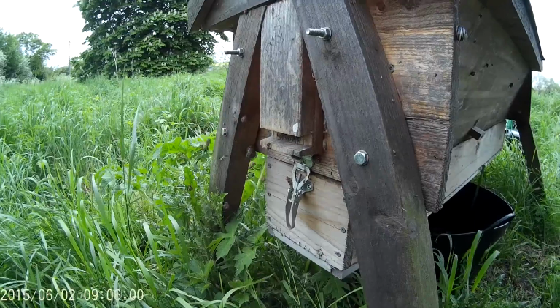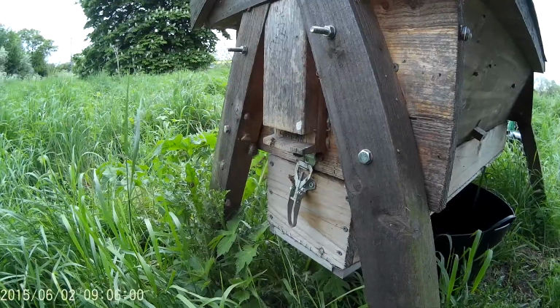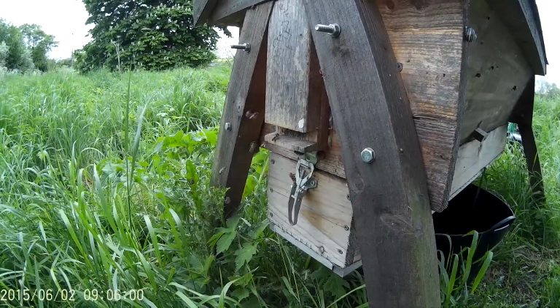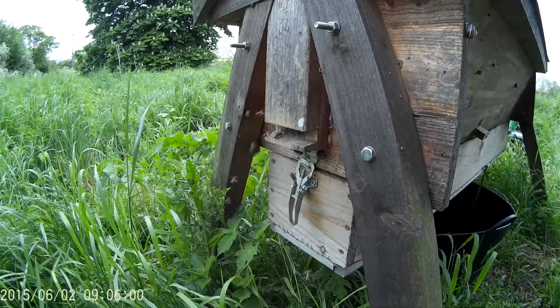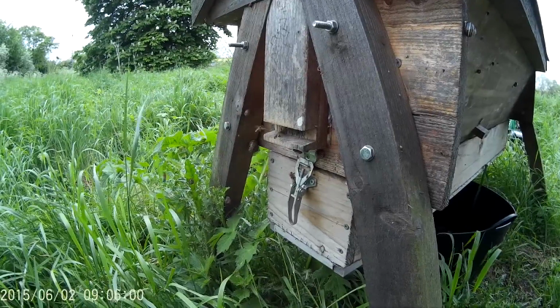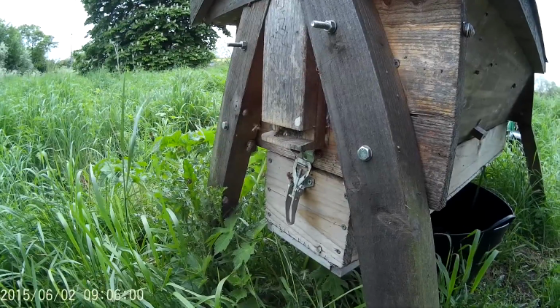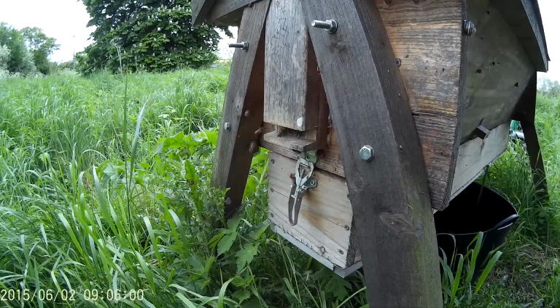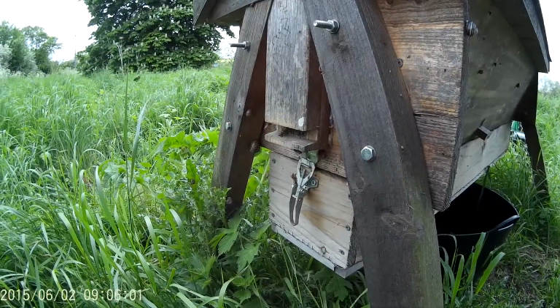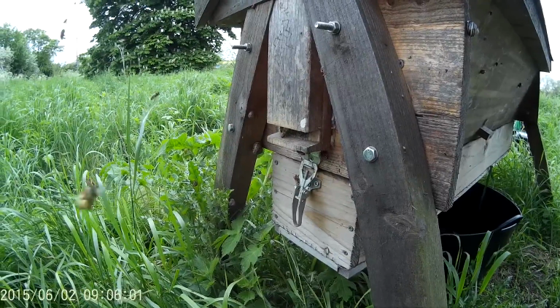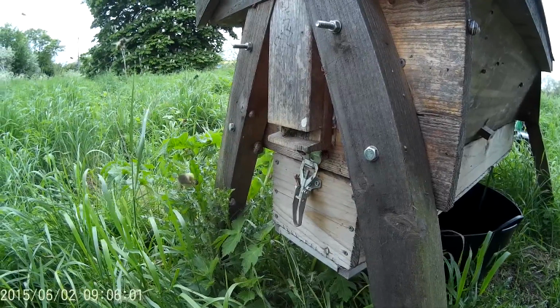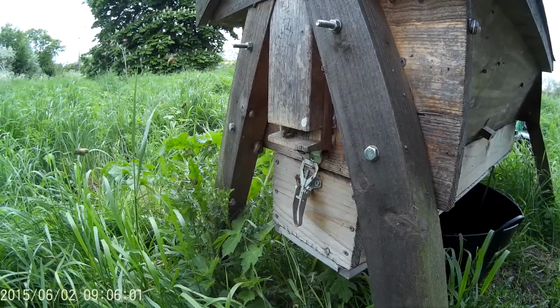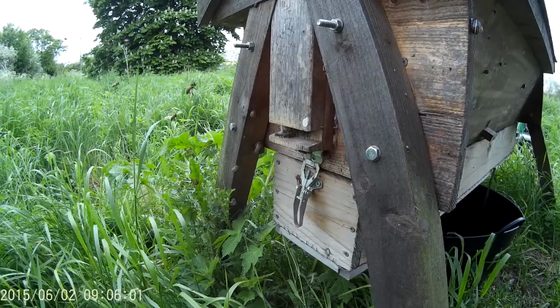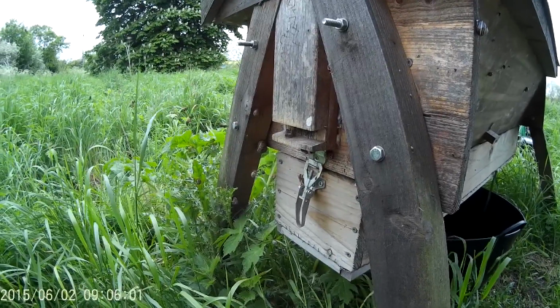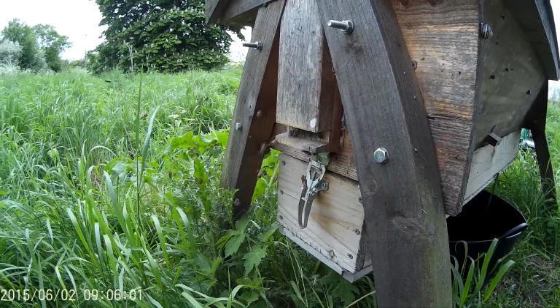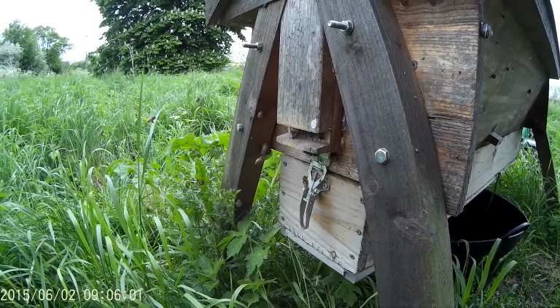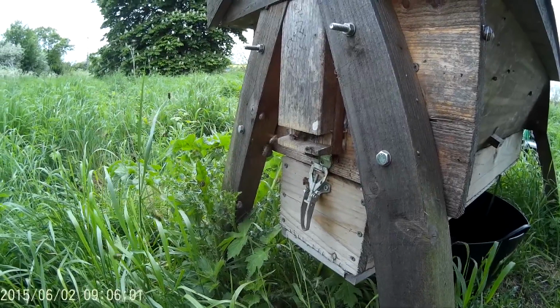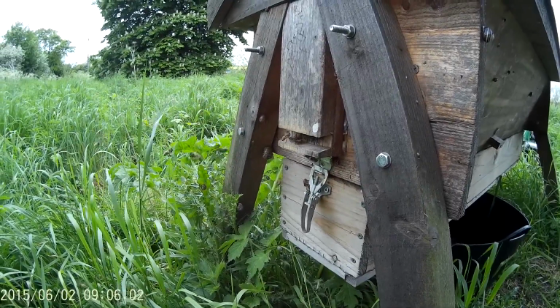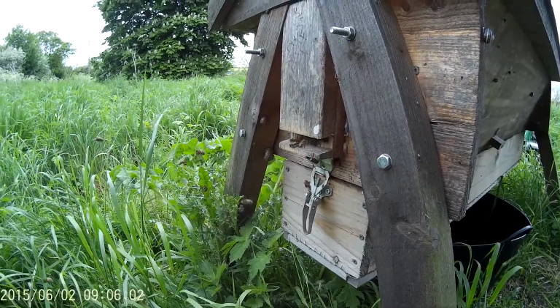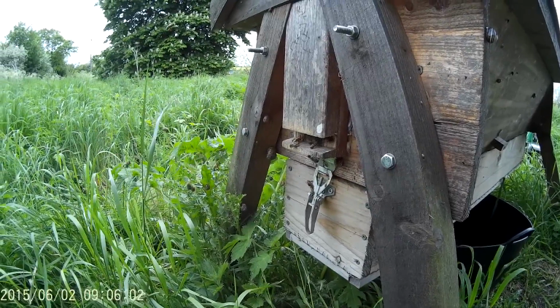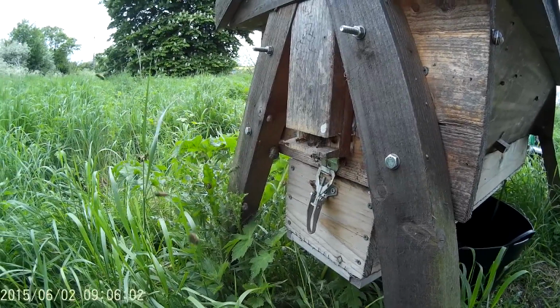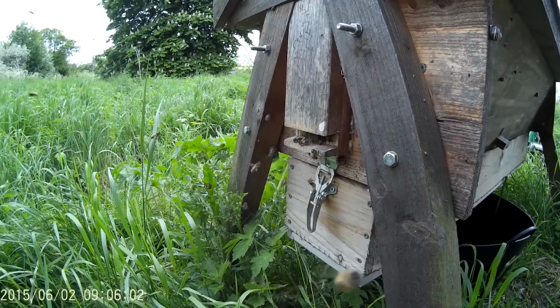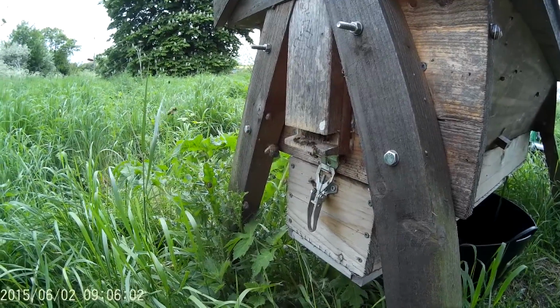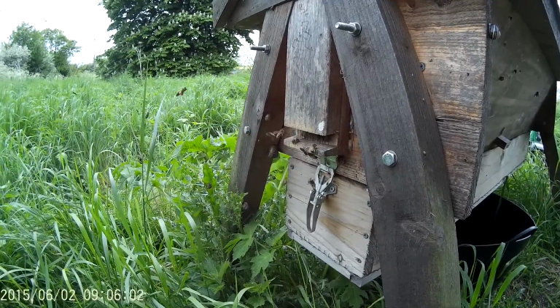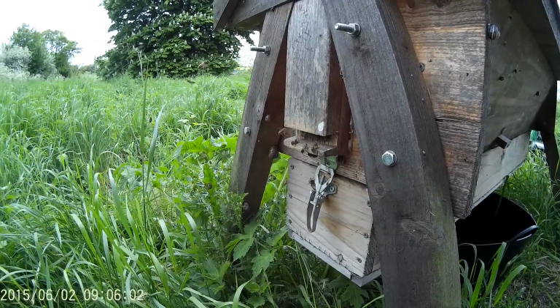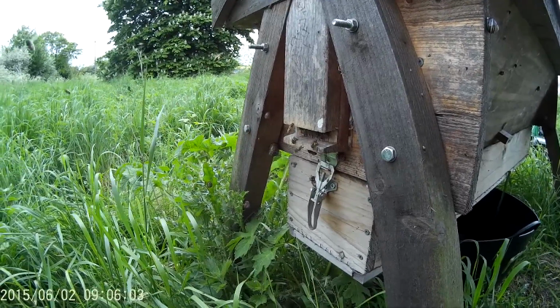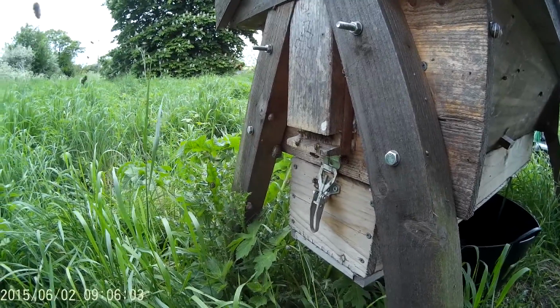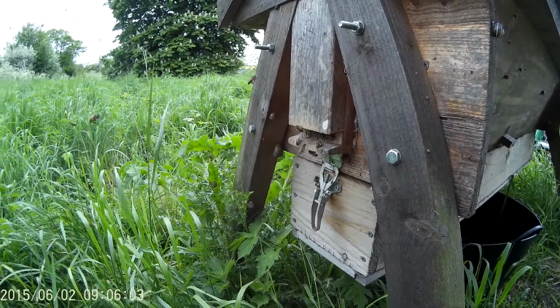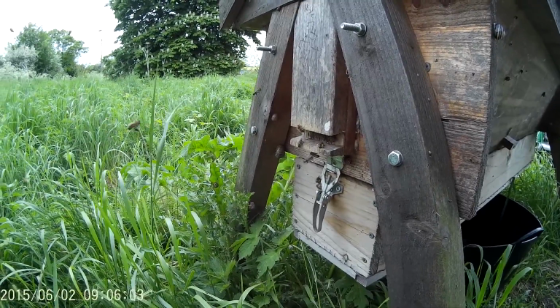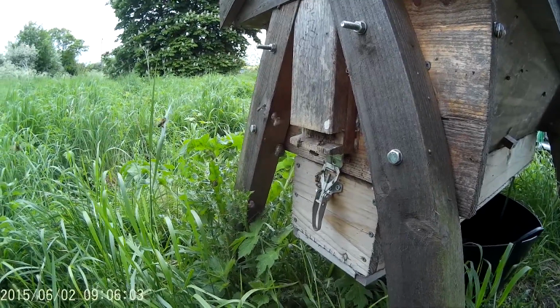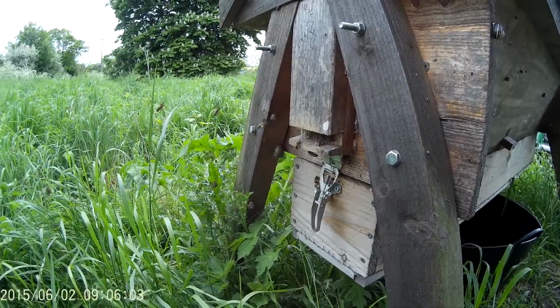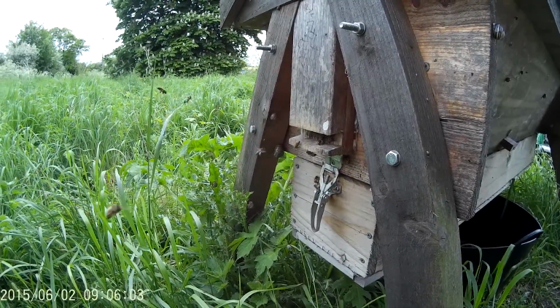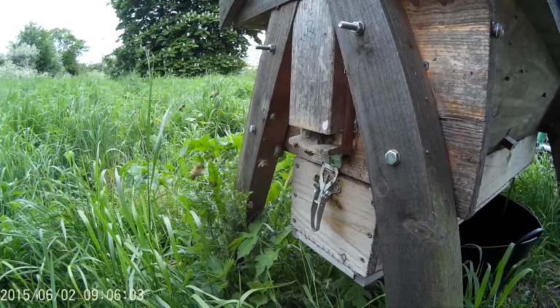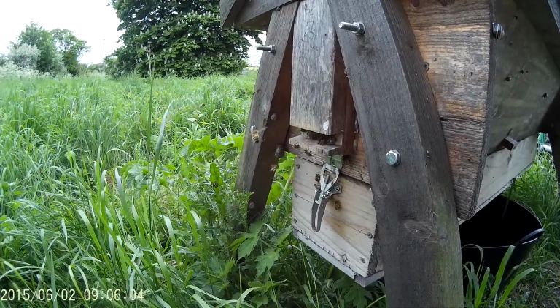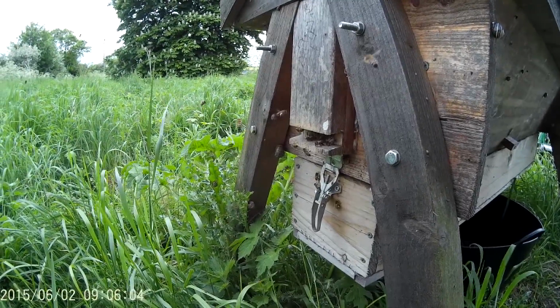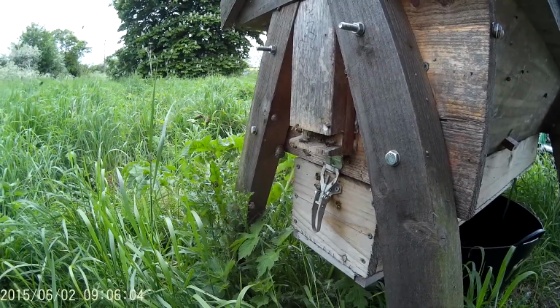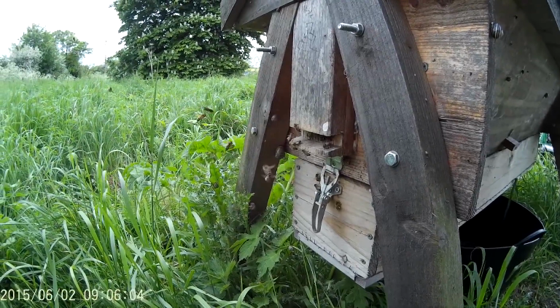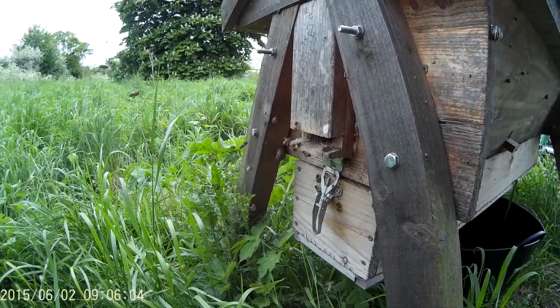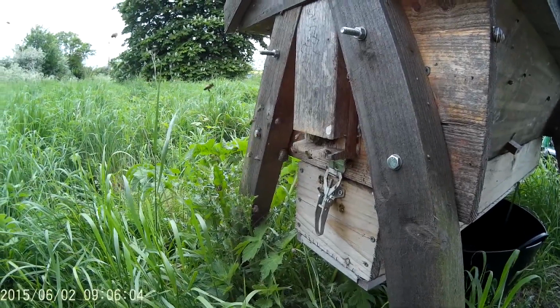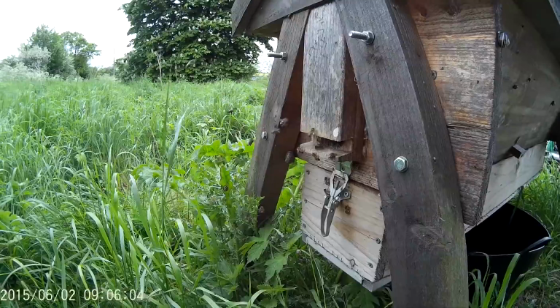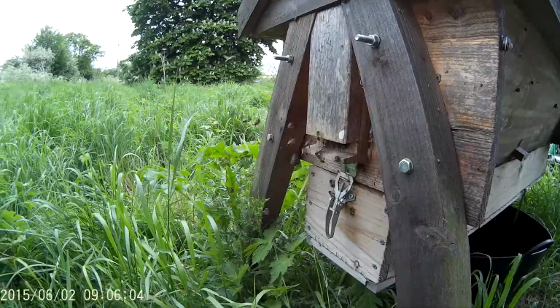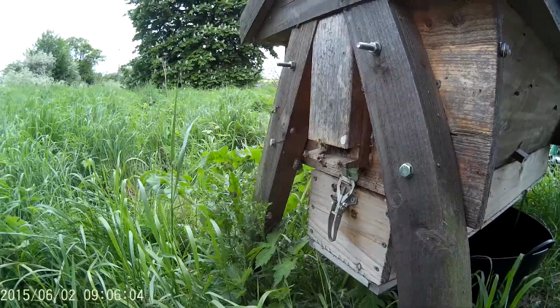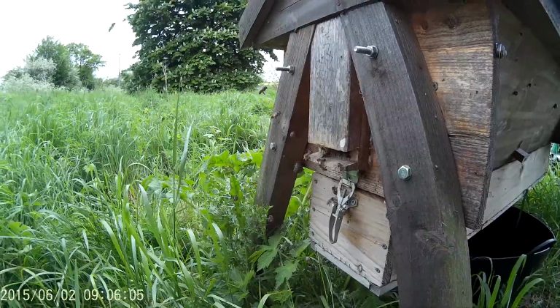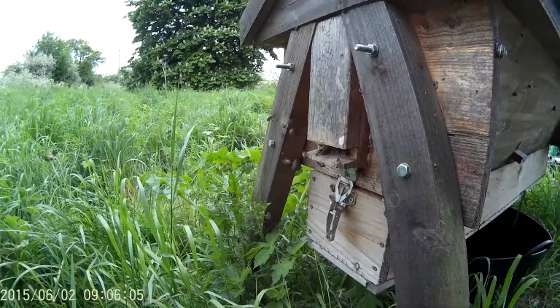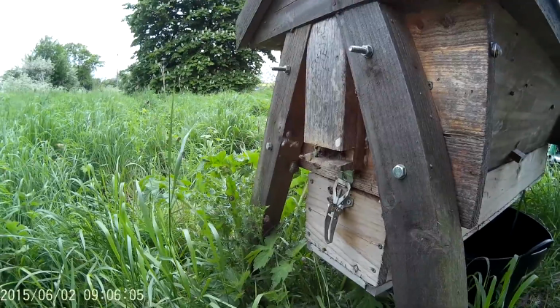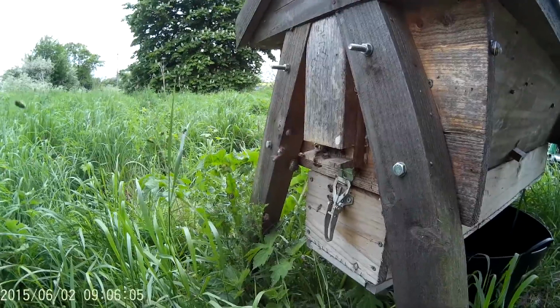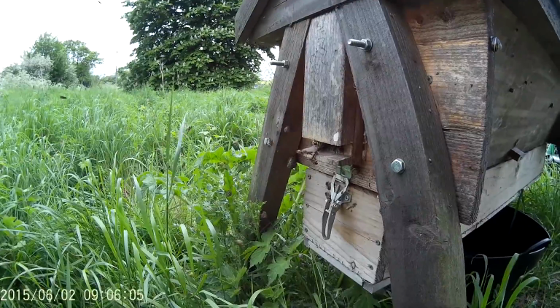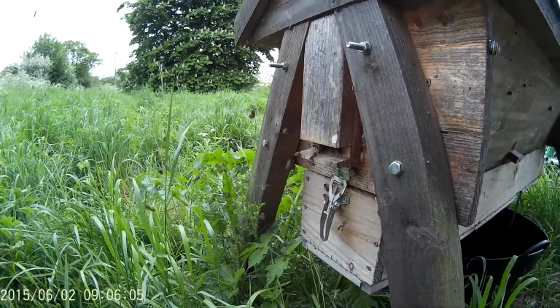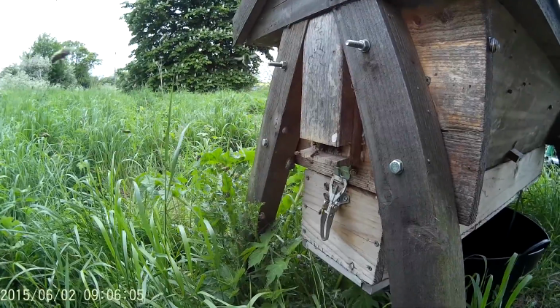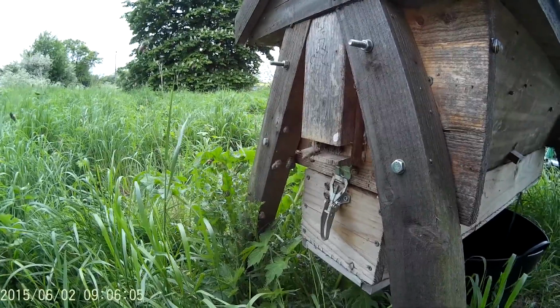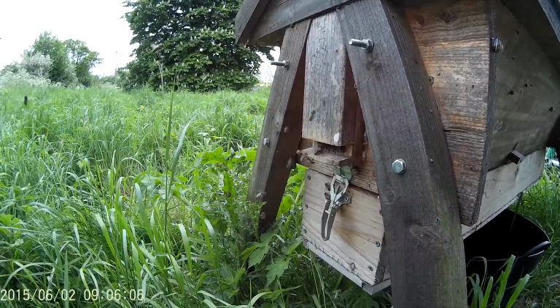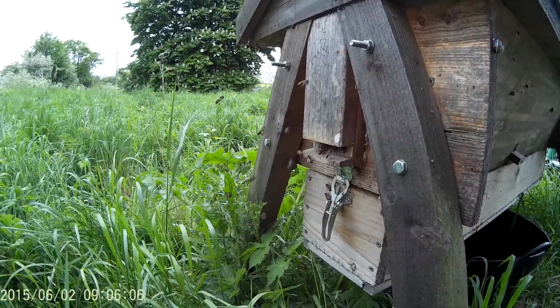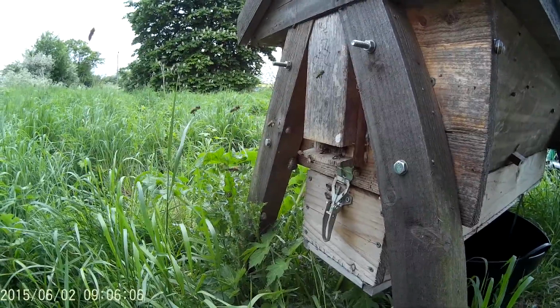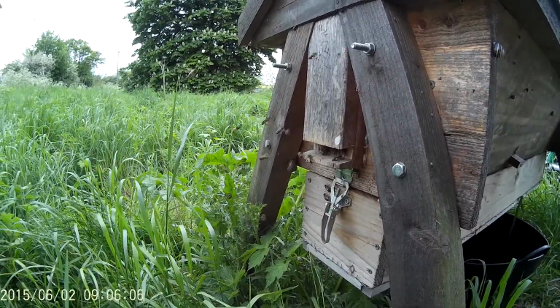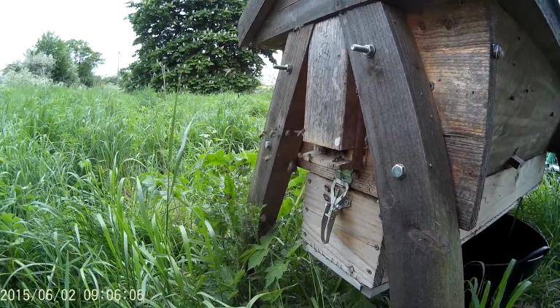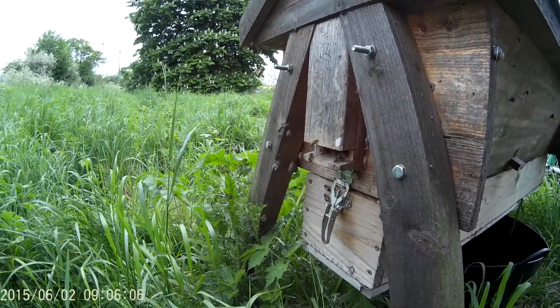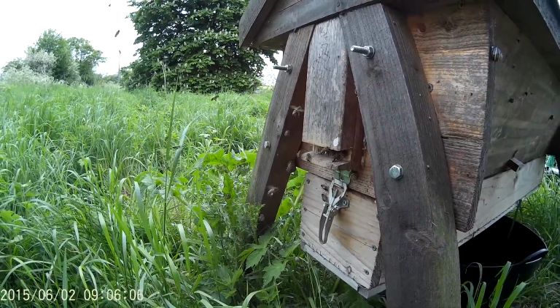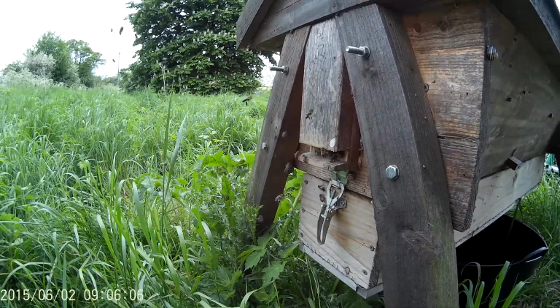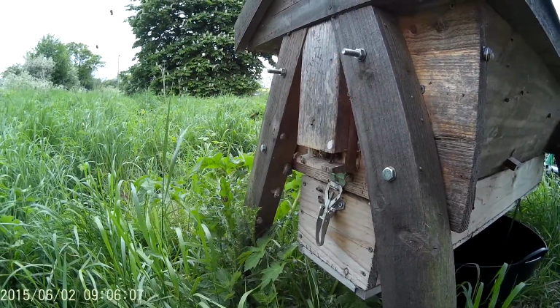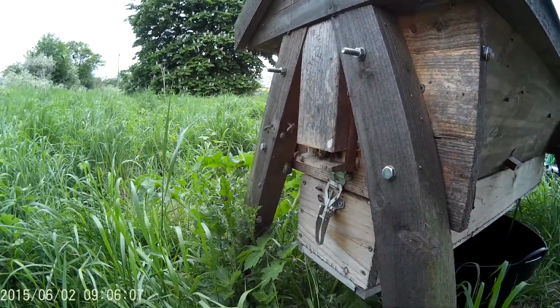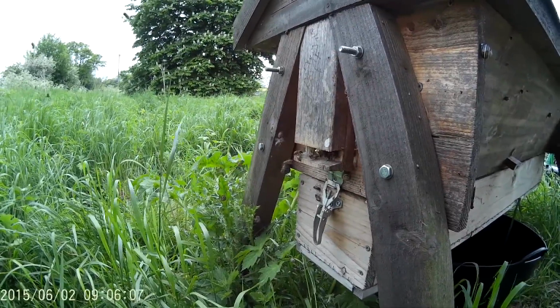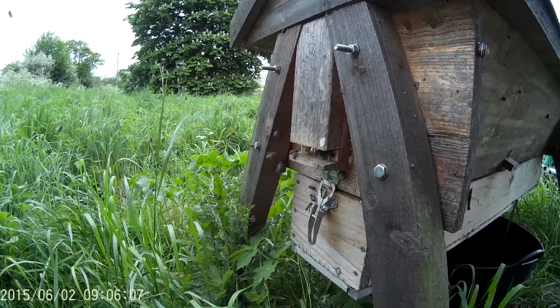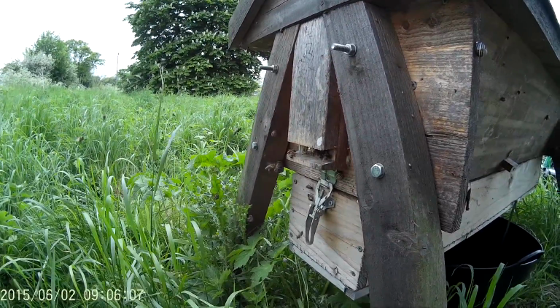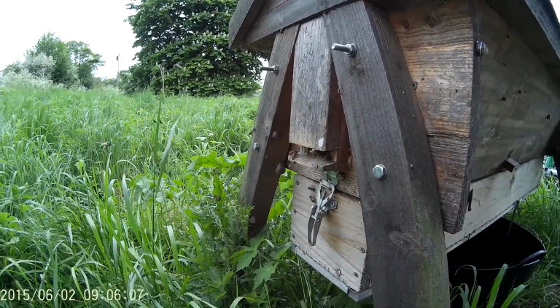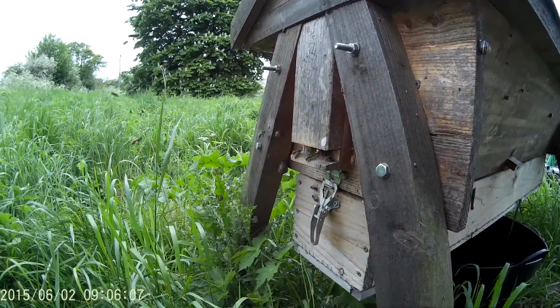So this is my main top bar hive. I just thought I'd show you how the bees are flying. They seem to be doing quite strong. Plenty of pollen going in.